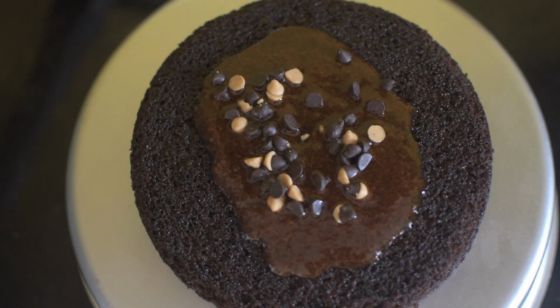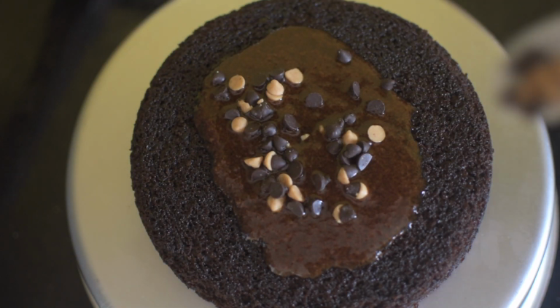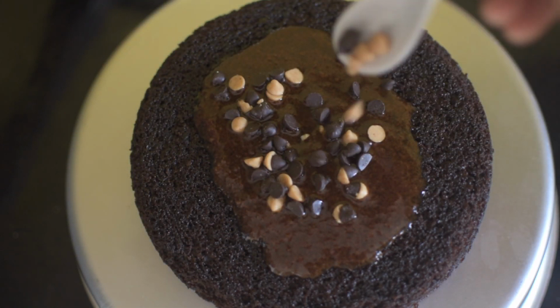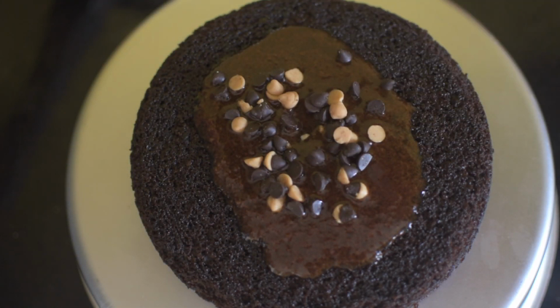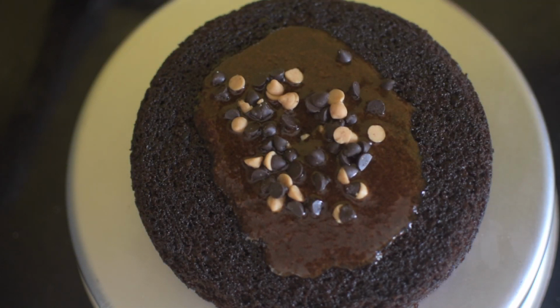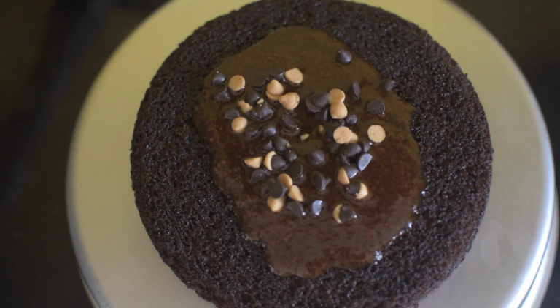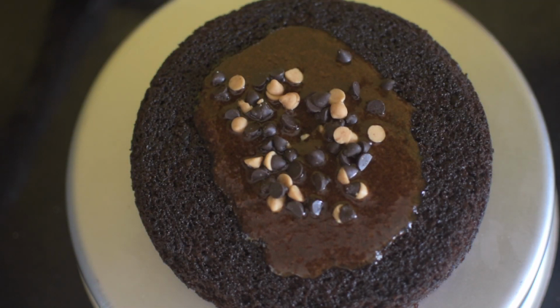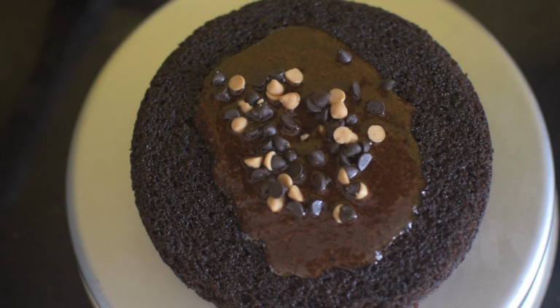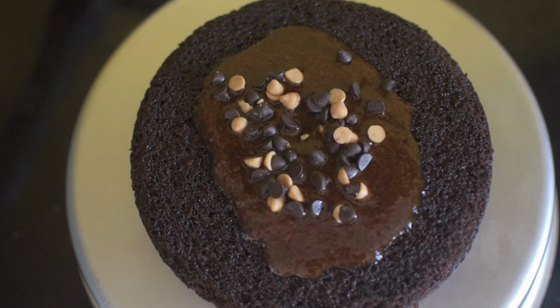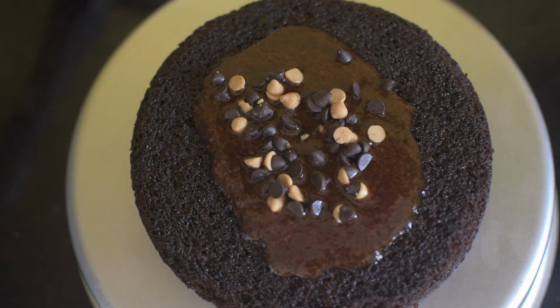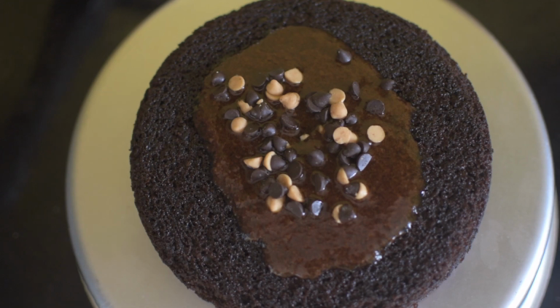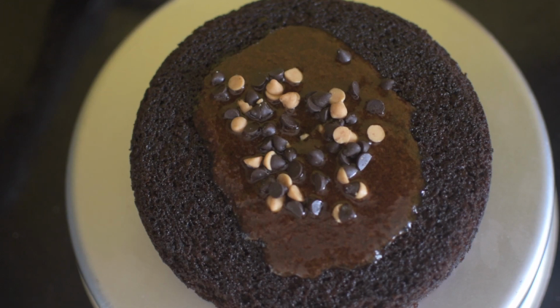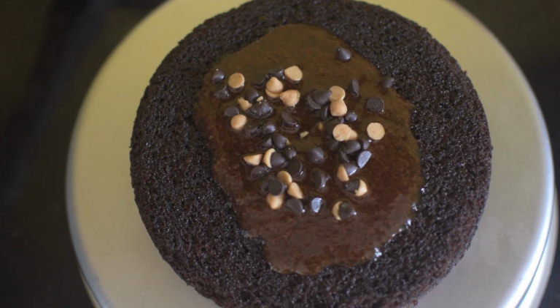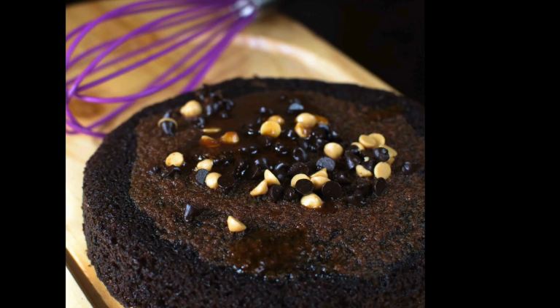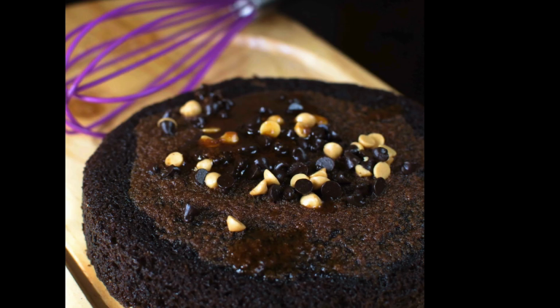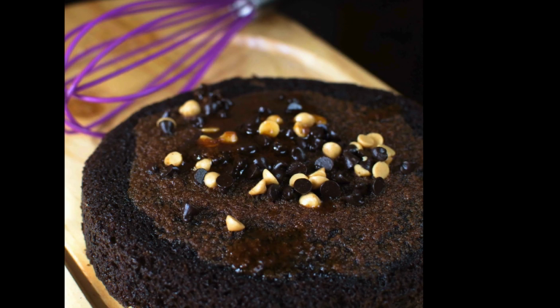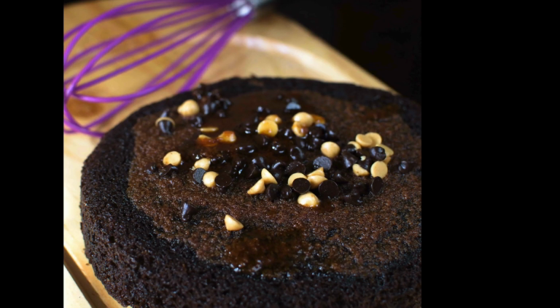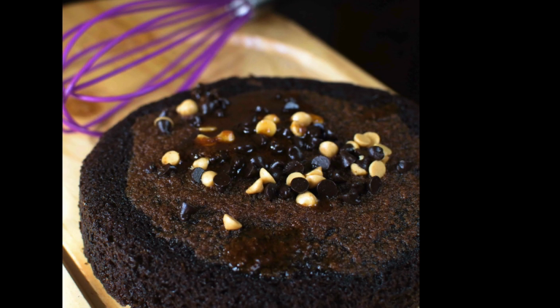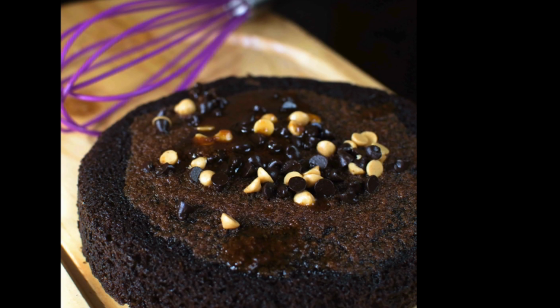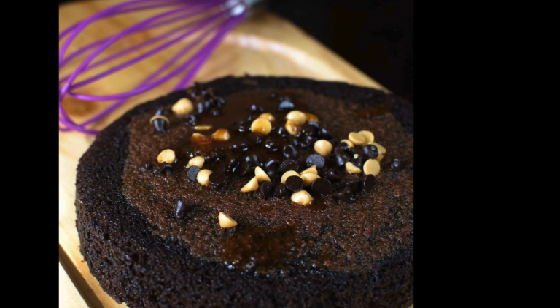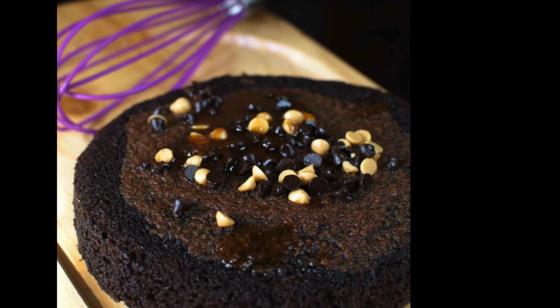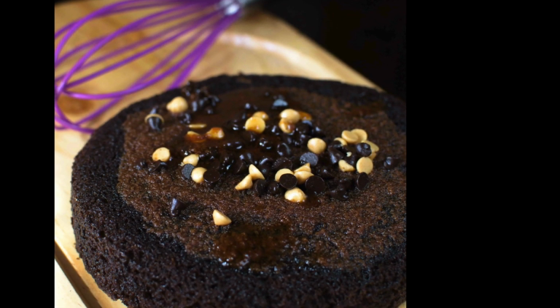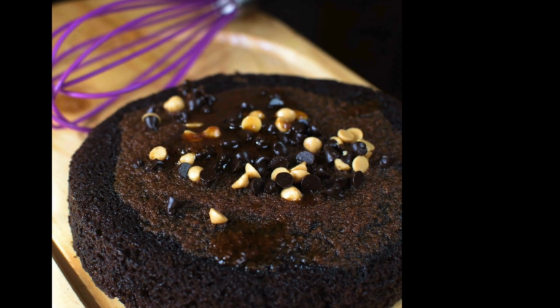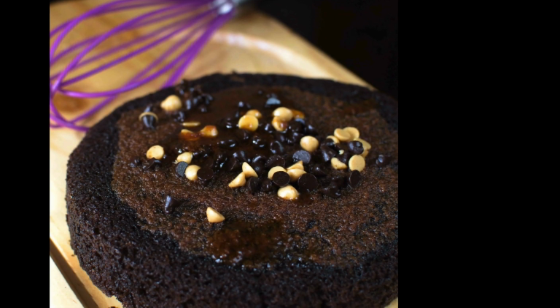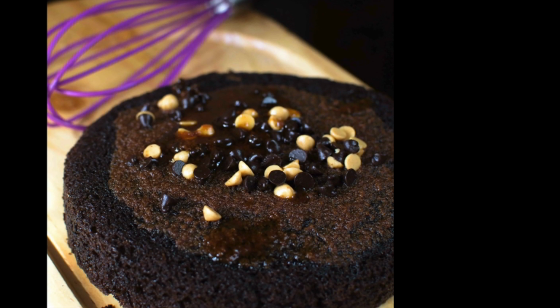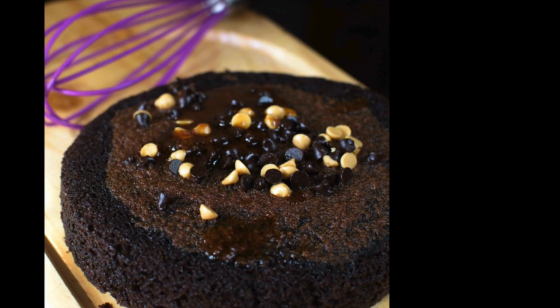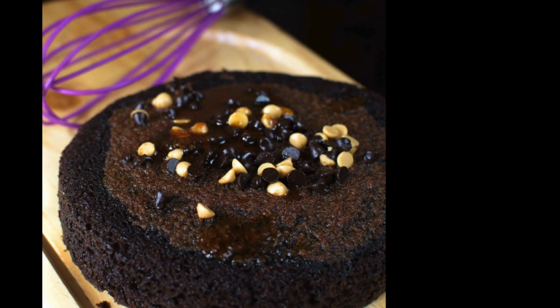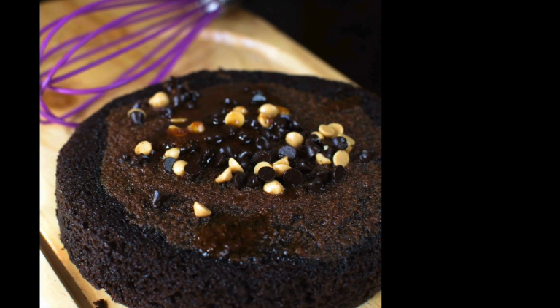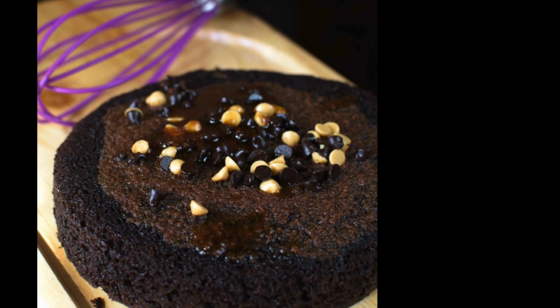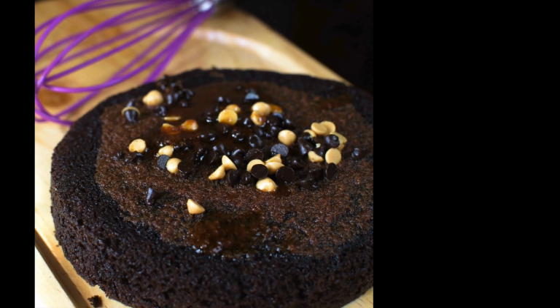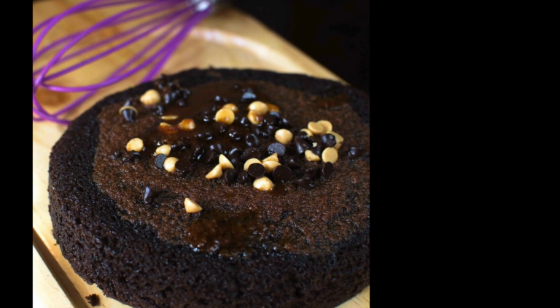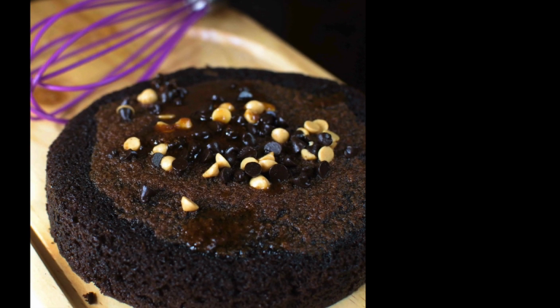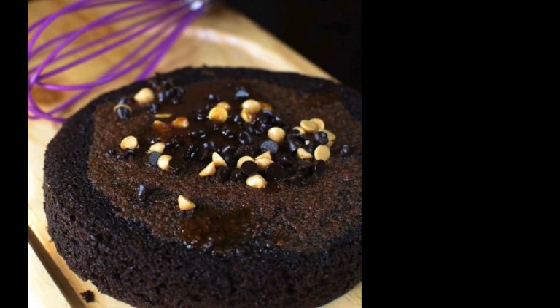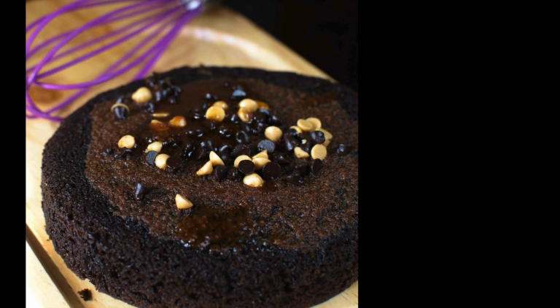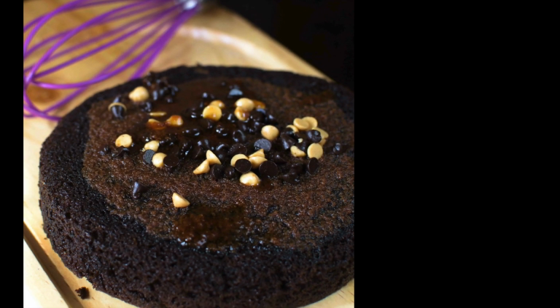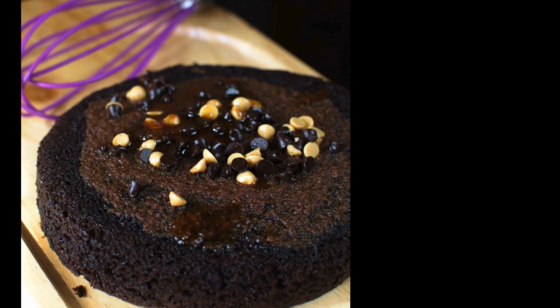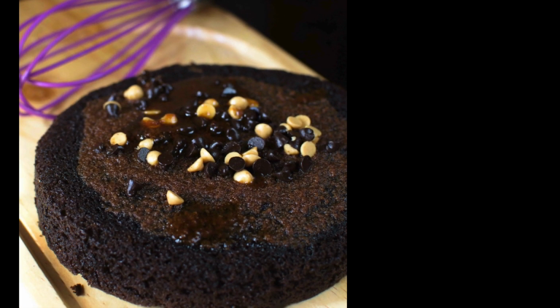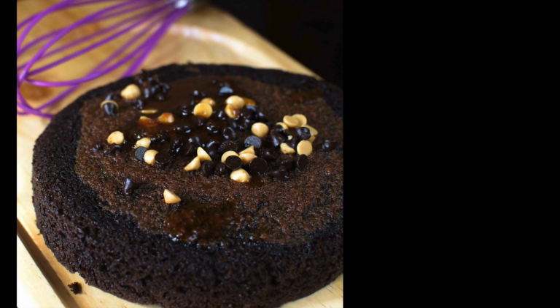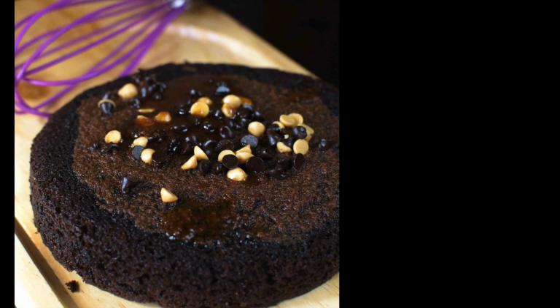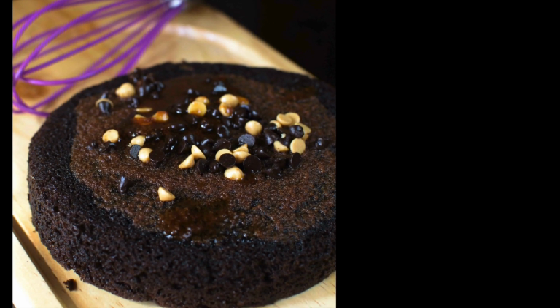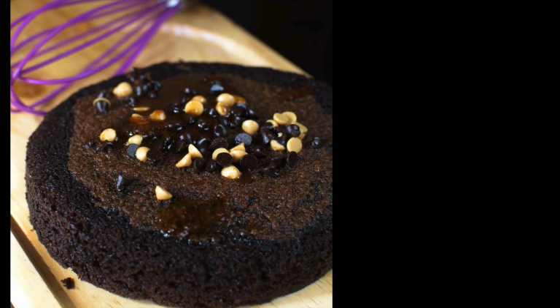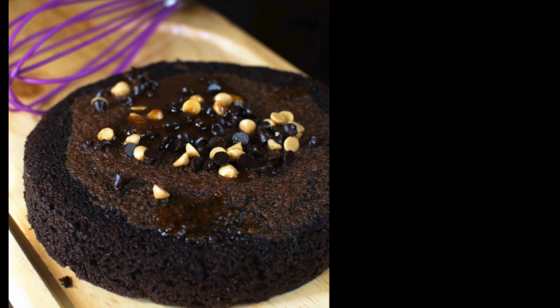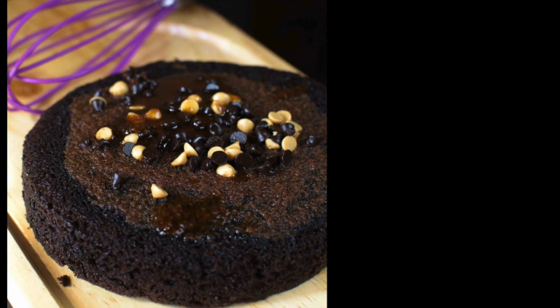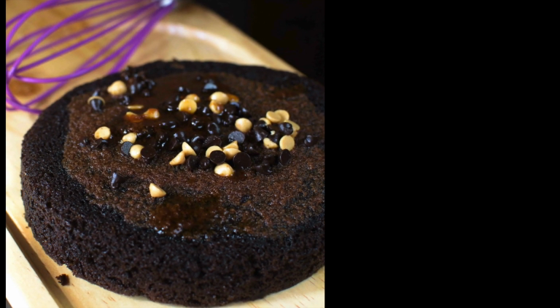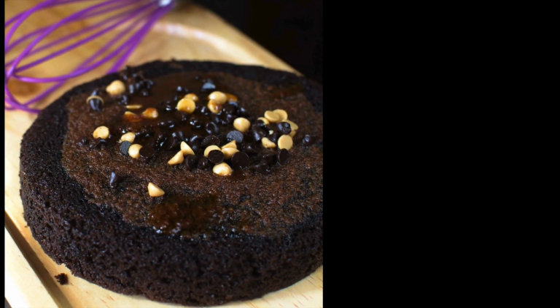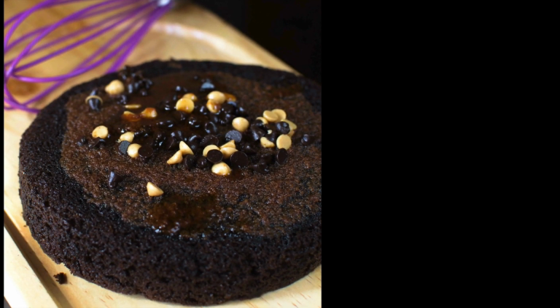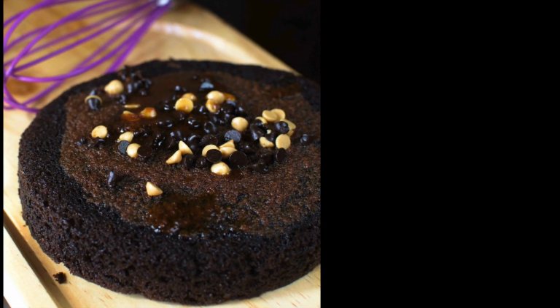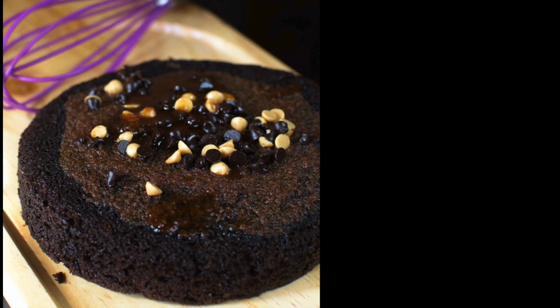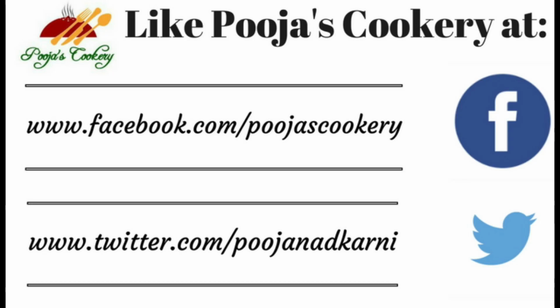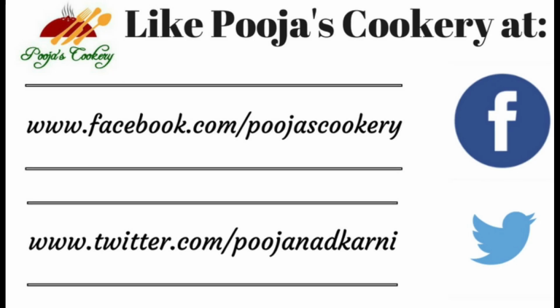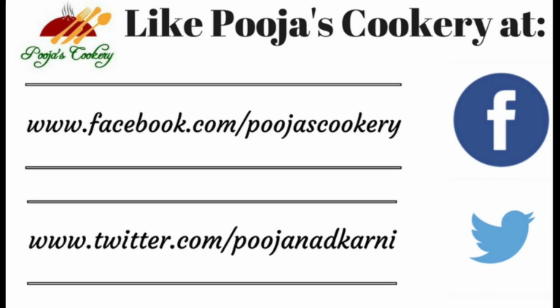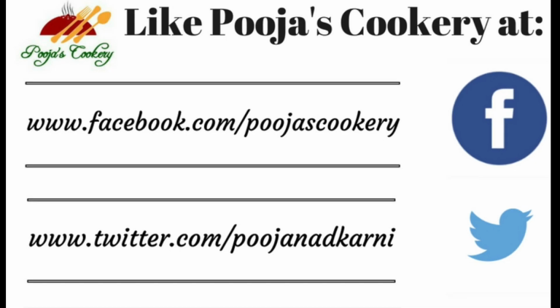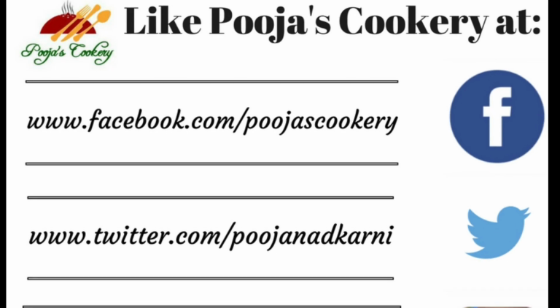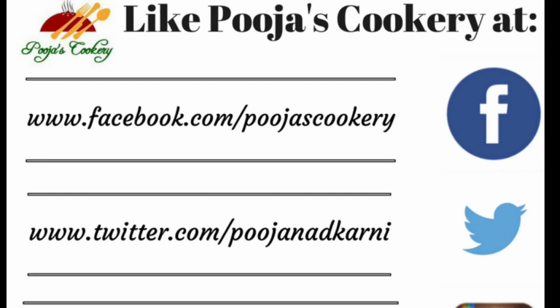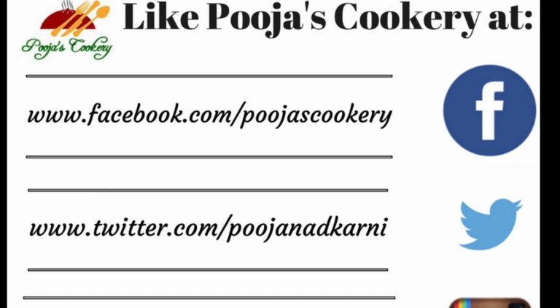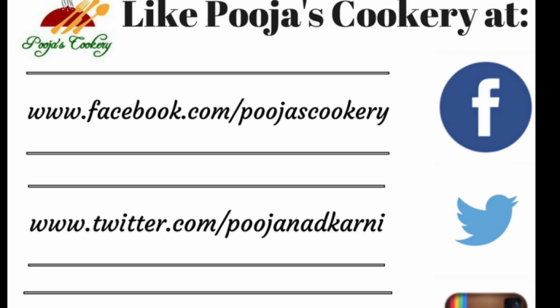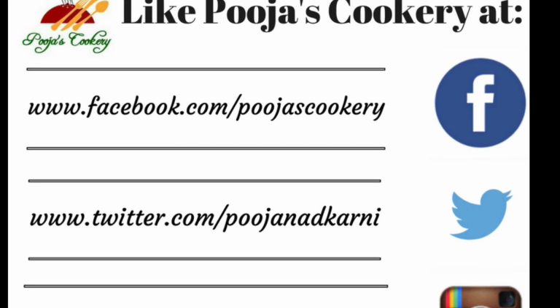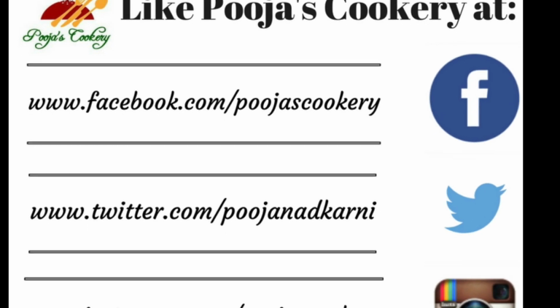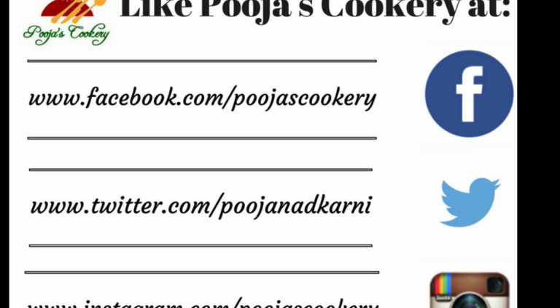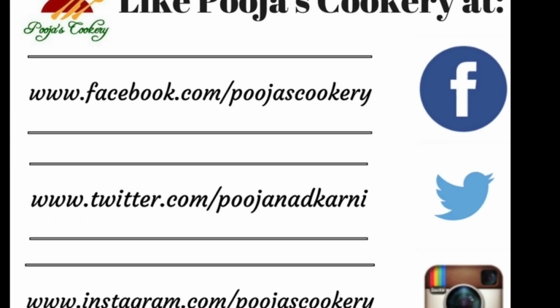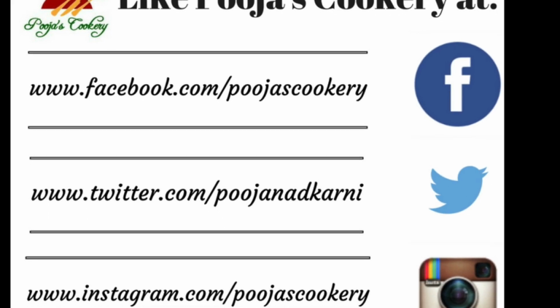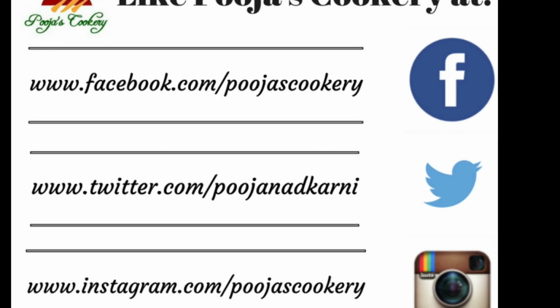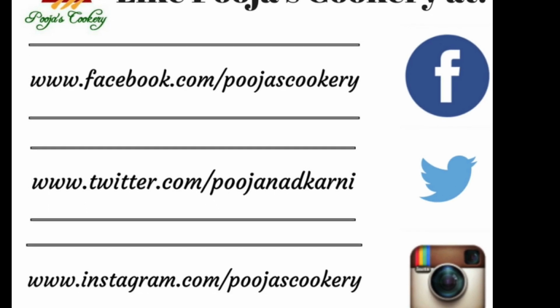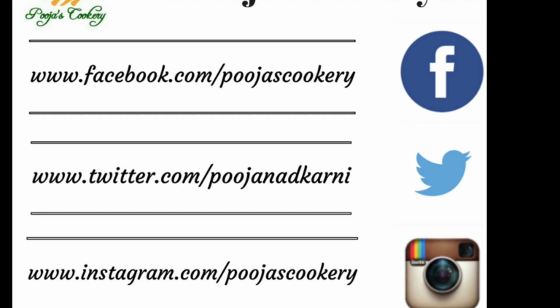I hope you liked my video. Please hit like, comment, share and subscribe to my channel for more such exciting recipes. Thank you.